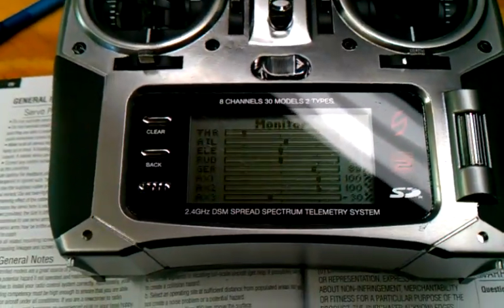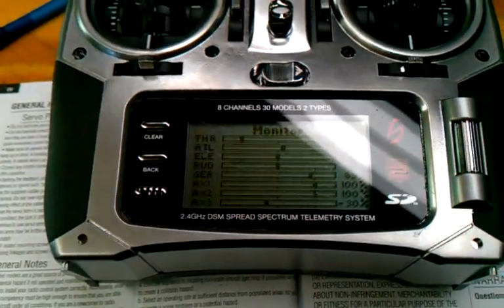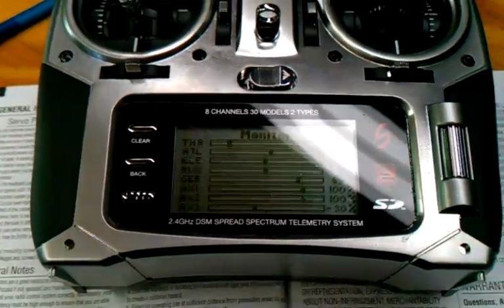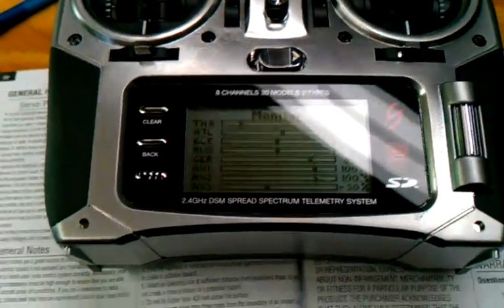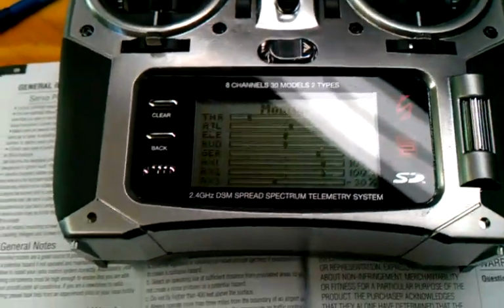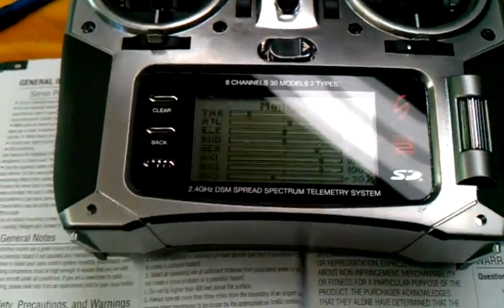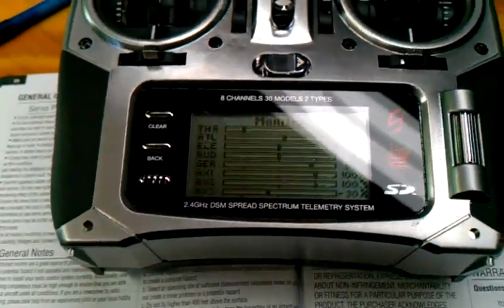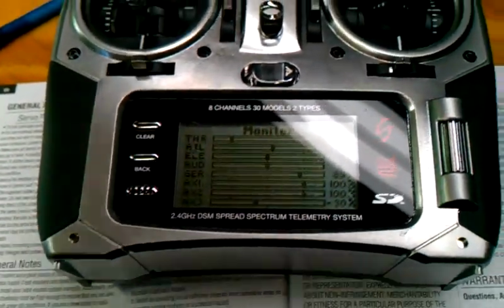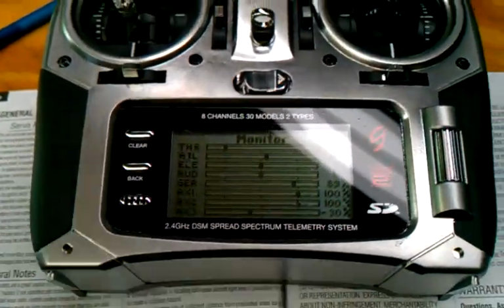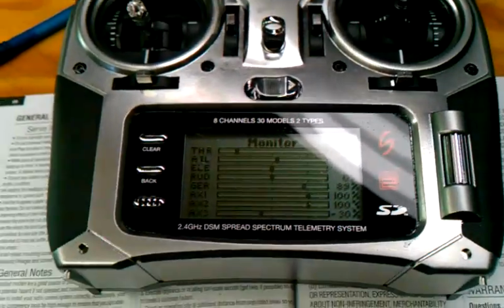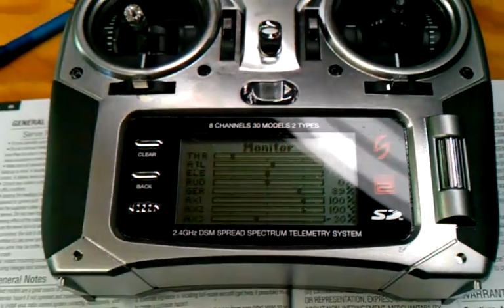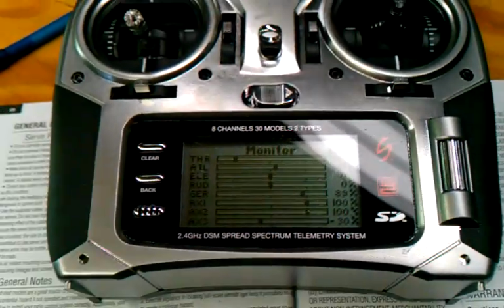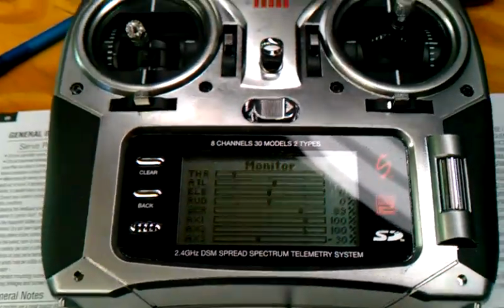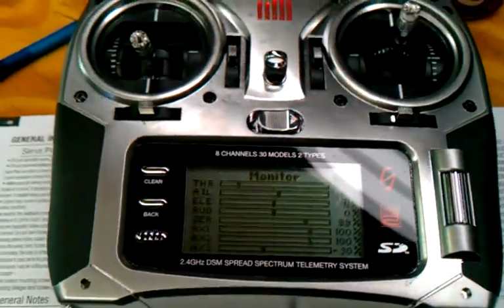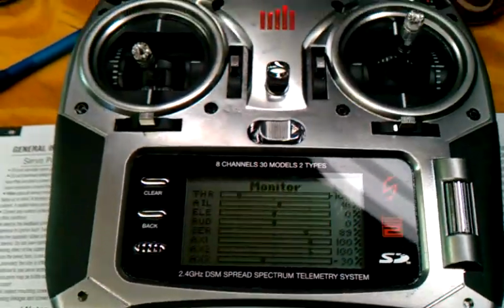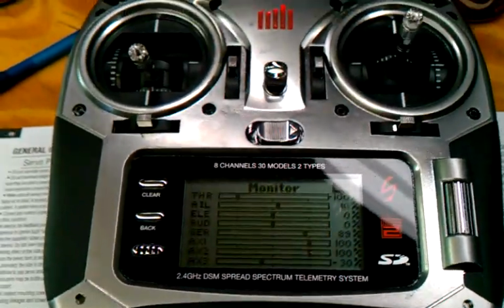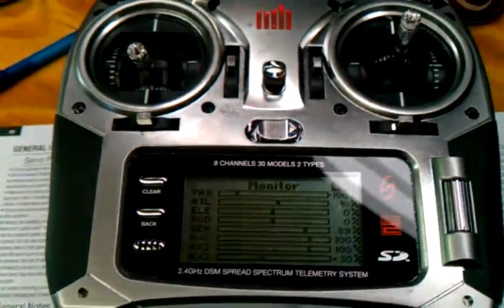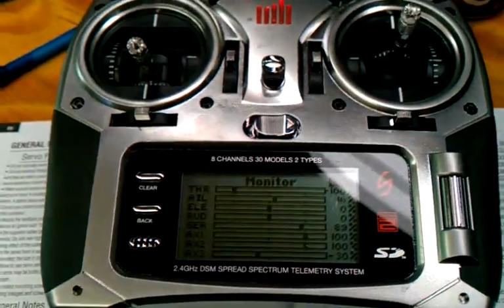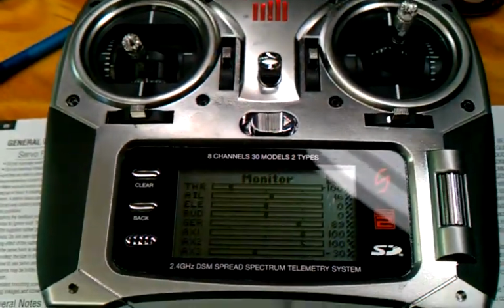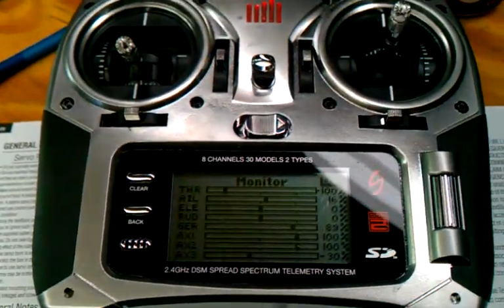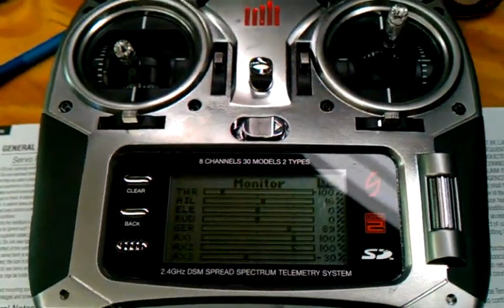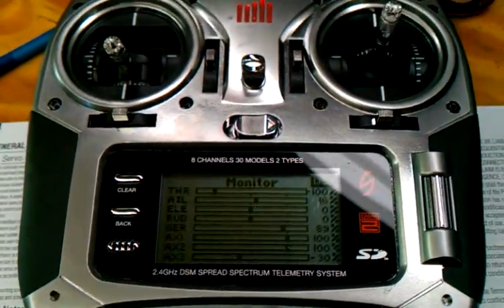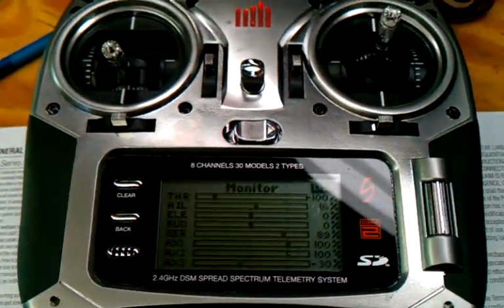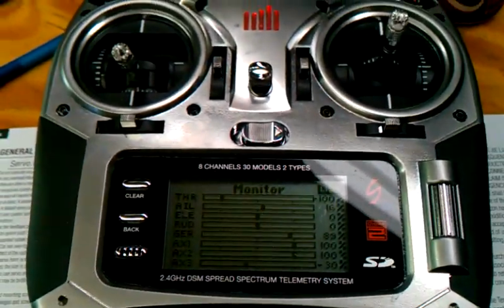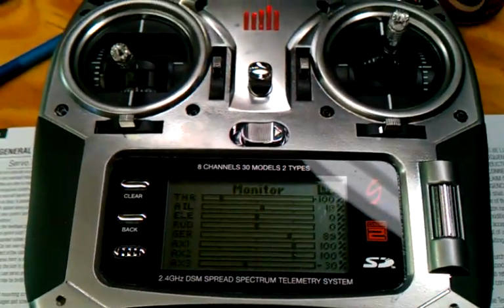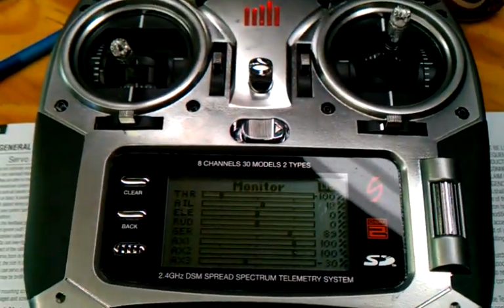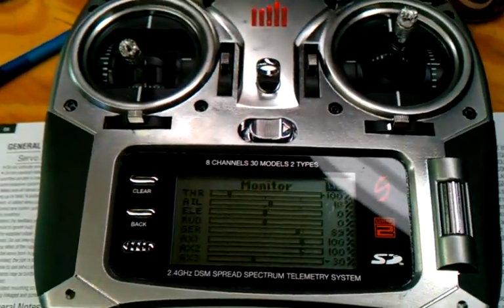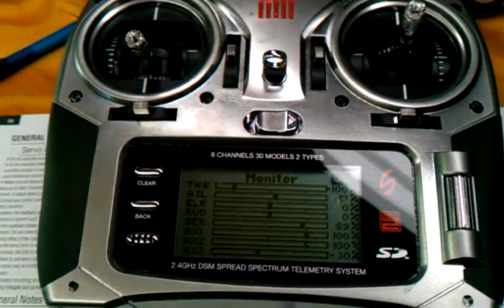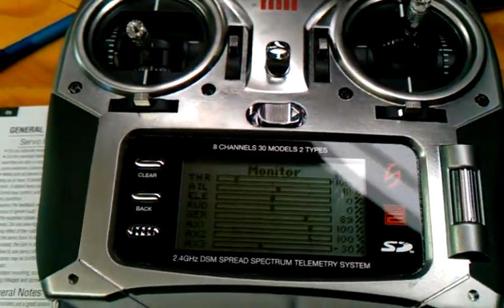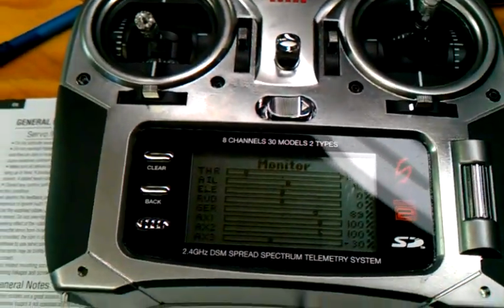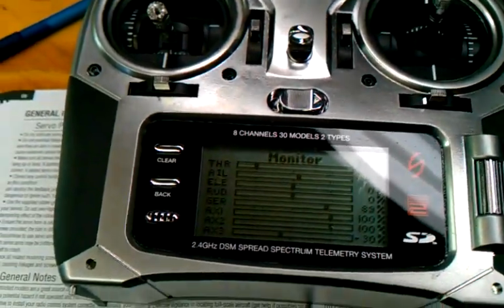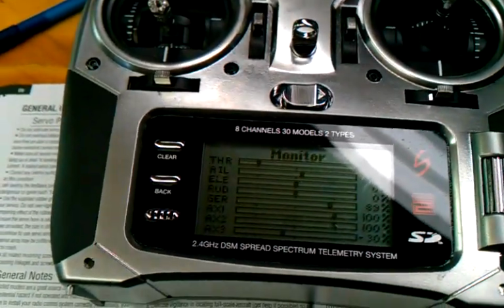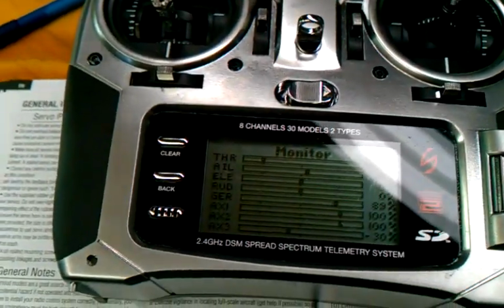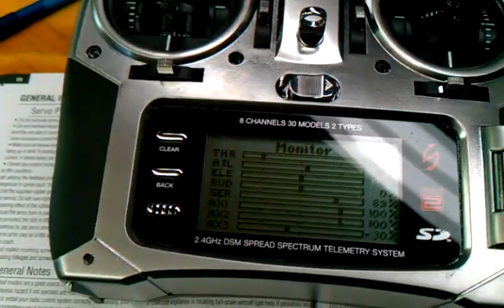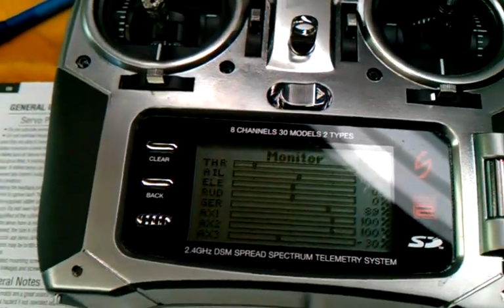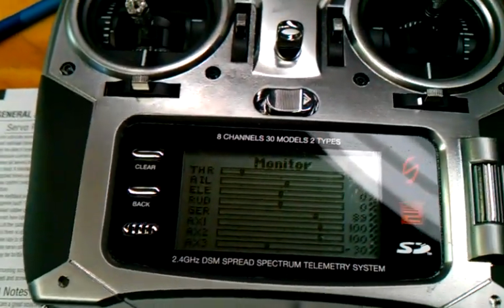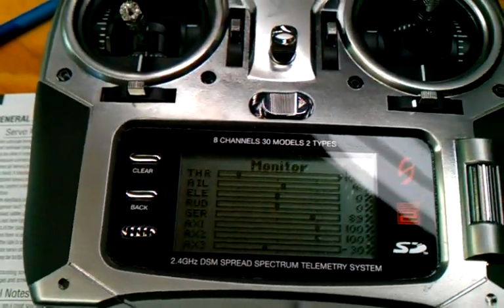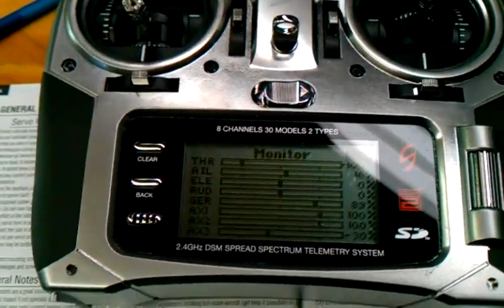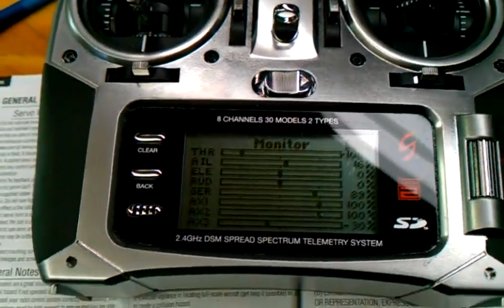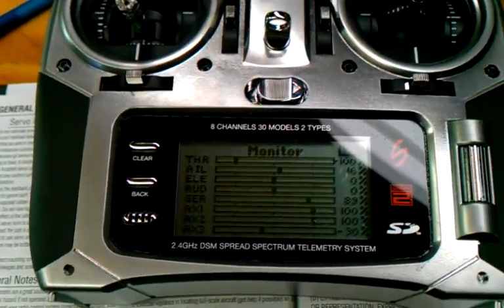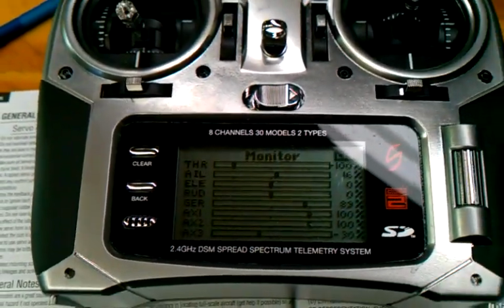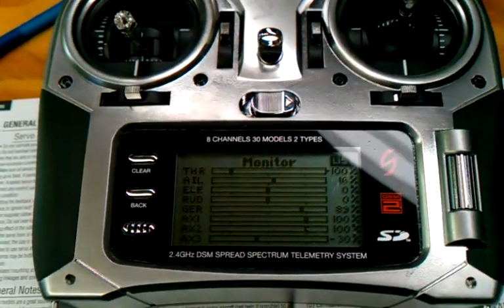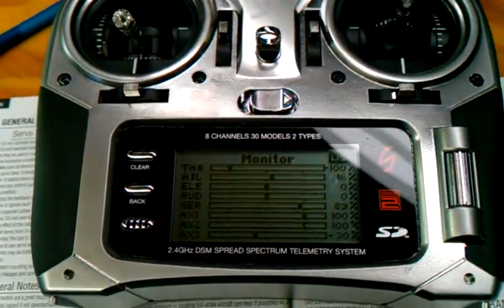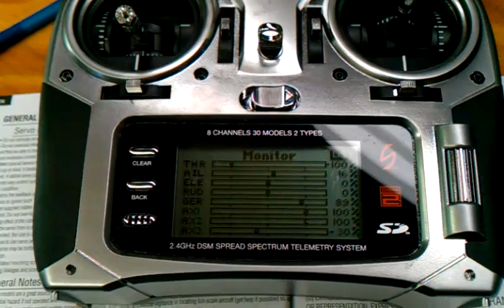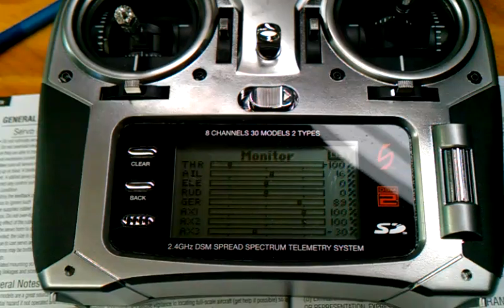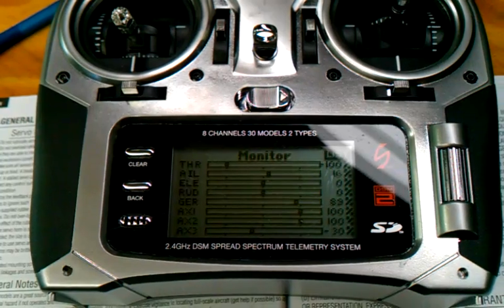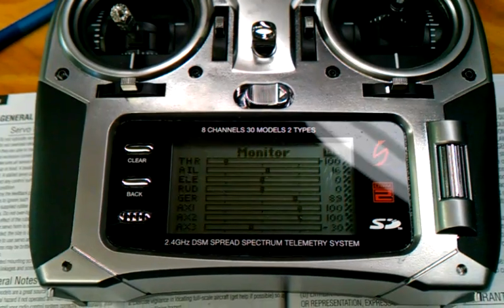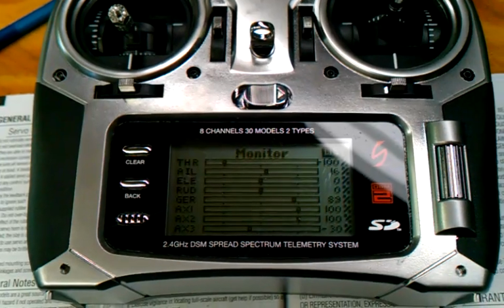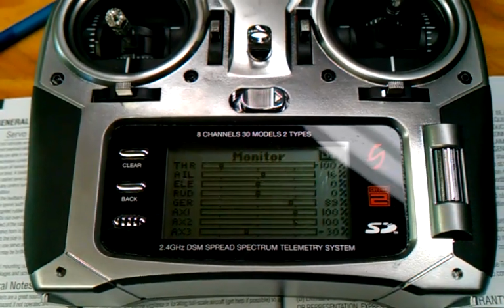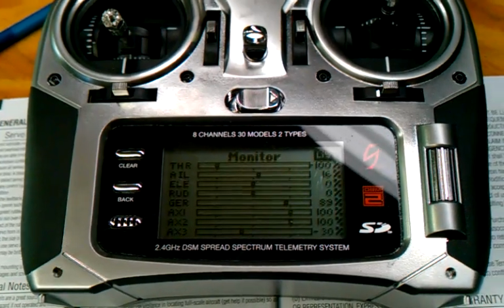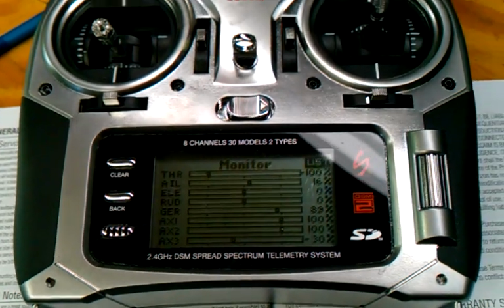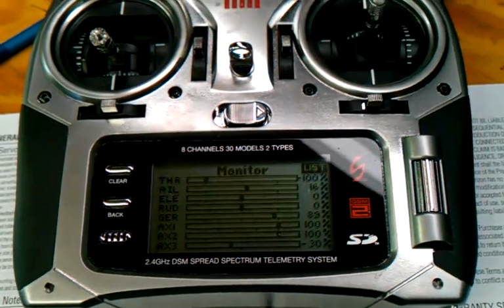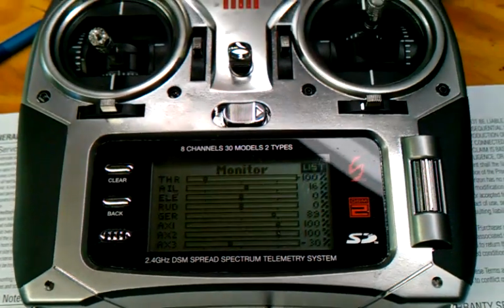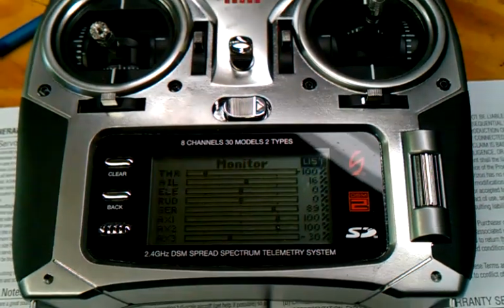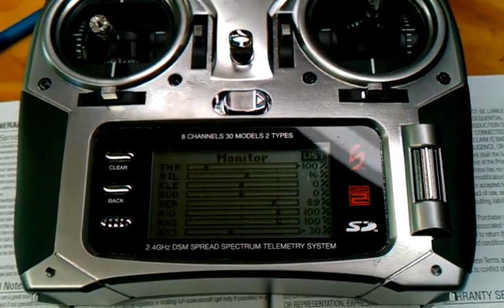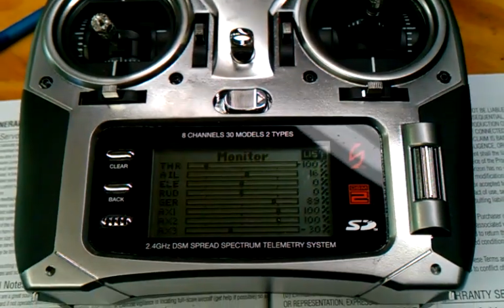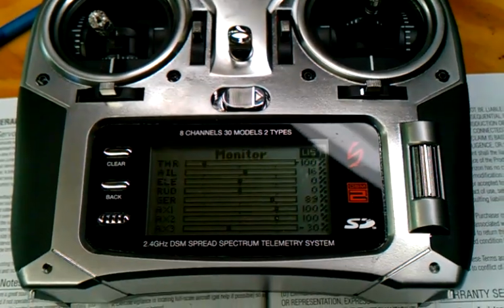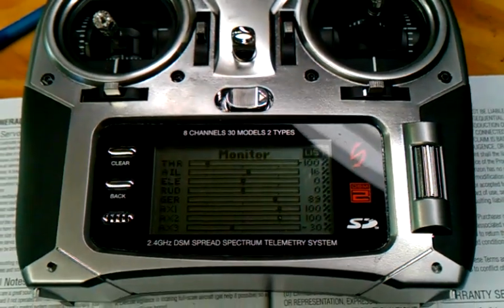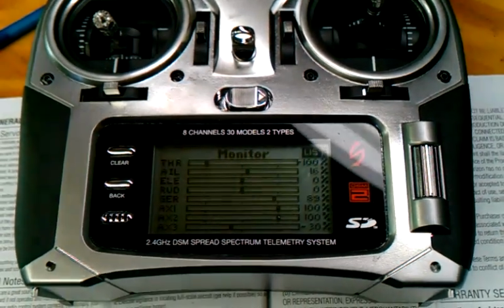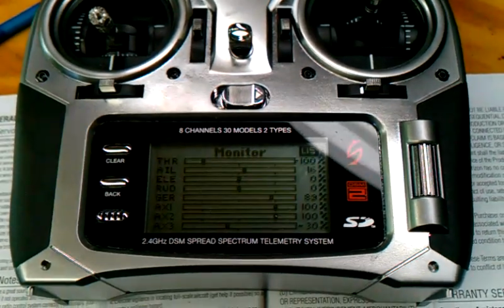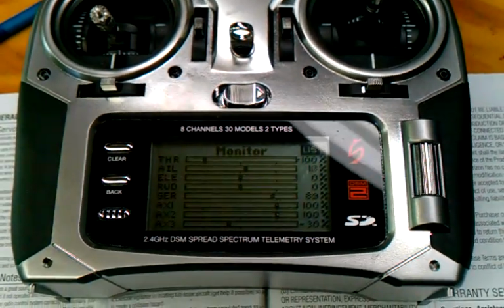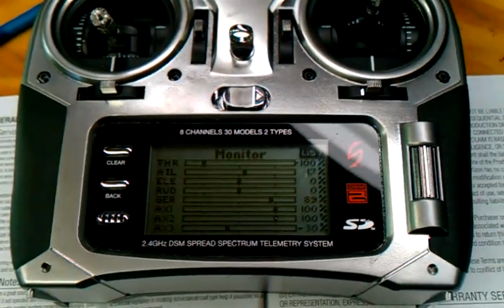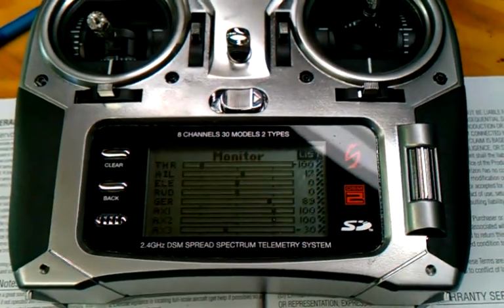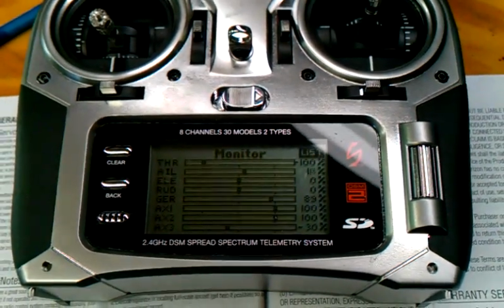Quick note, still June 11, 2012, 12:24 AM. Query angle with my DX8 transmitter.